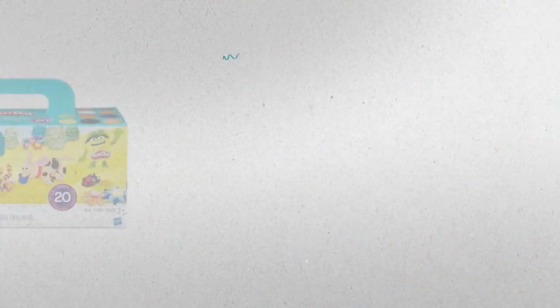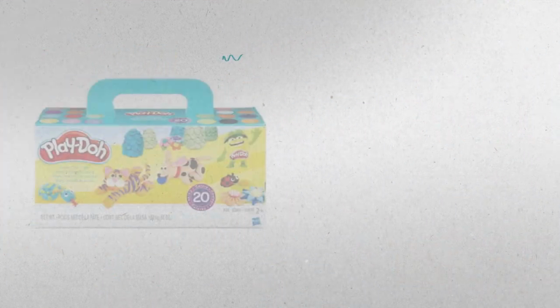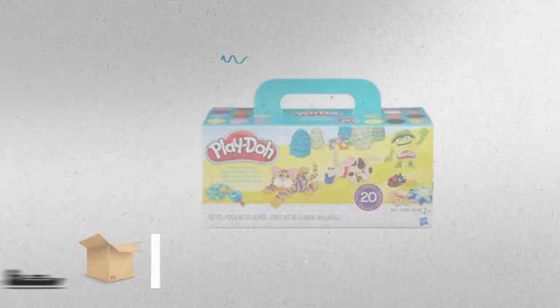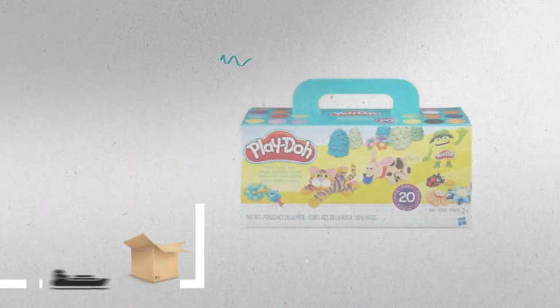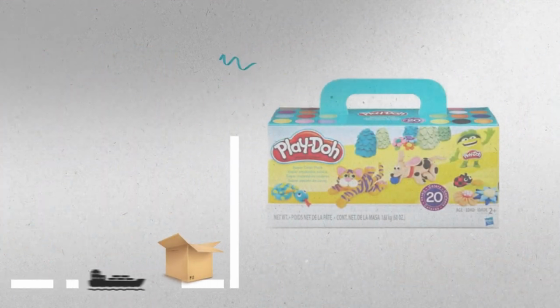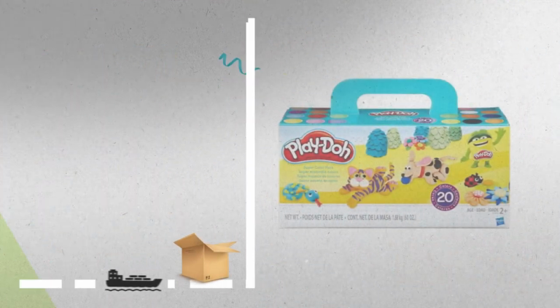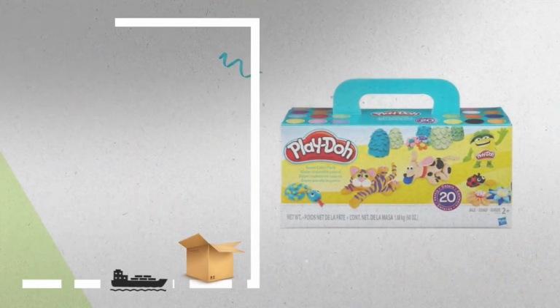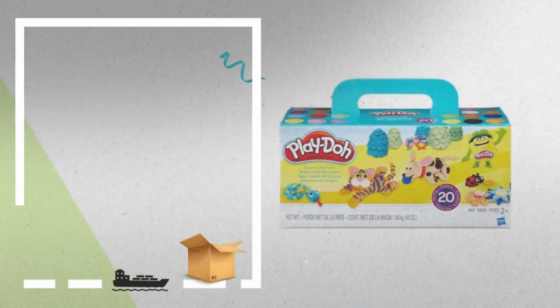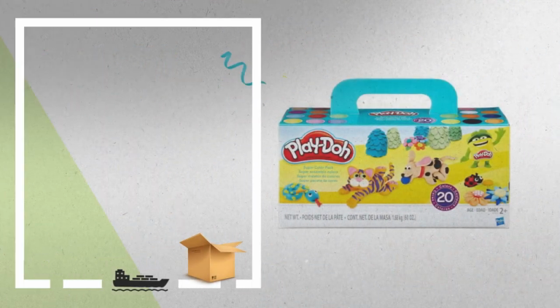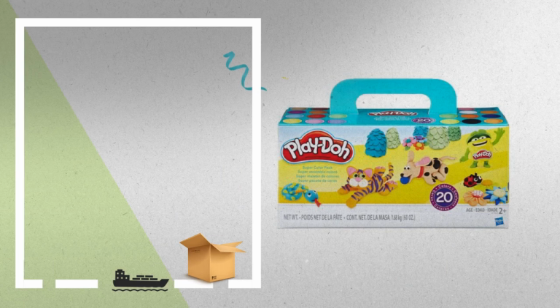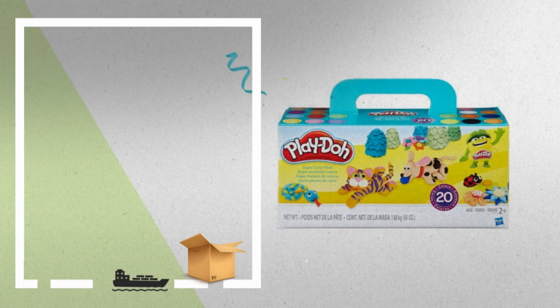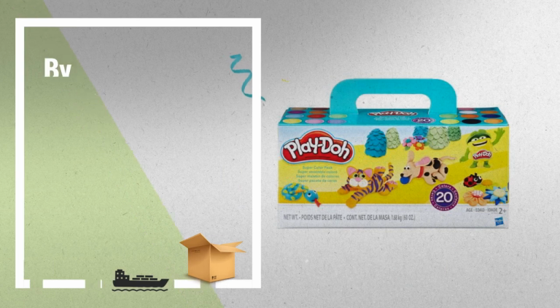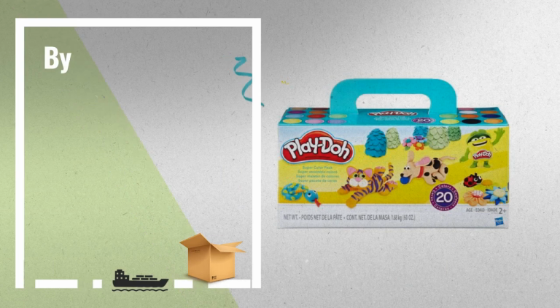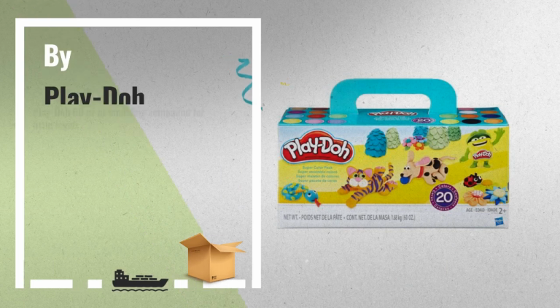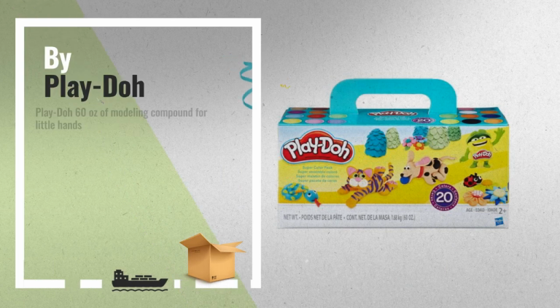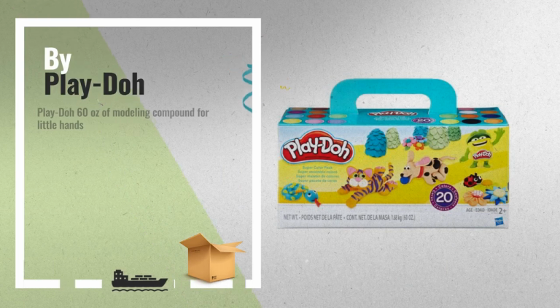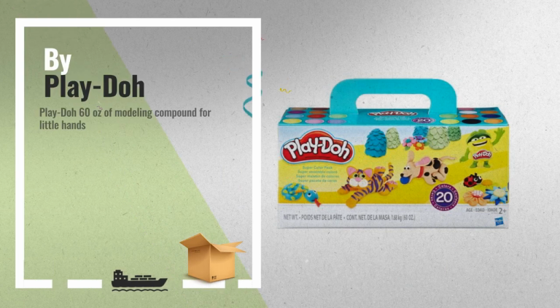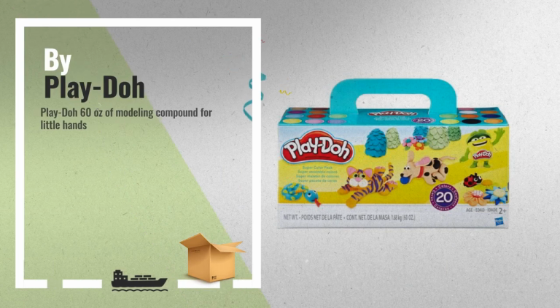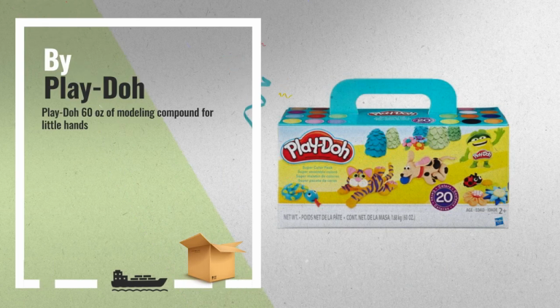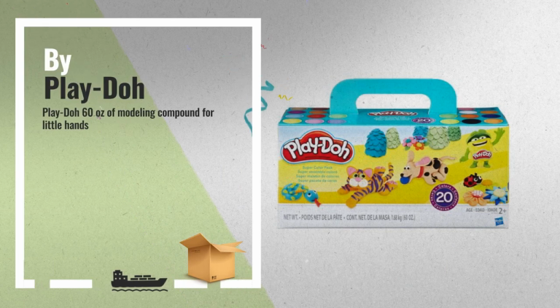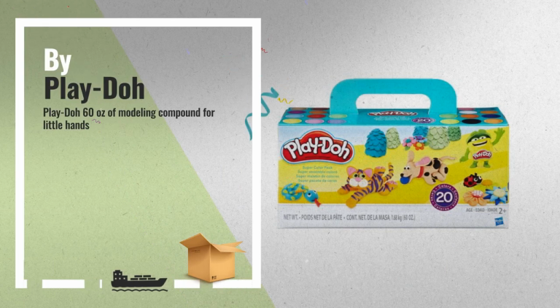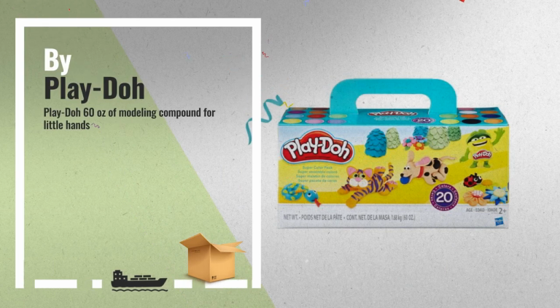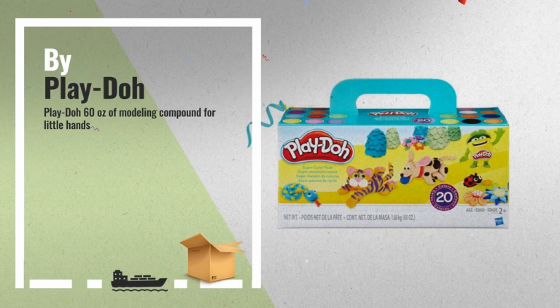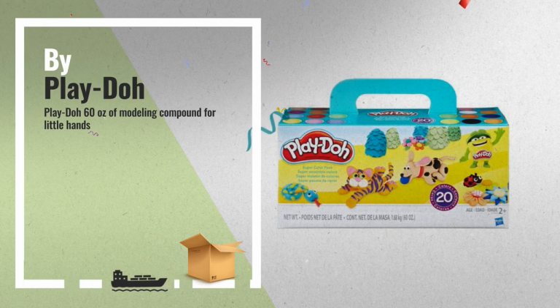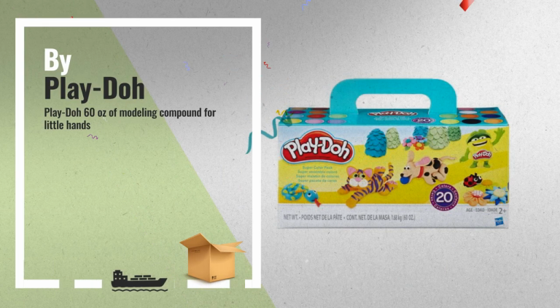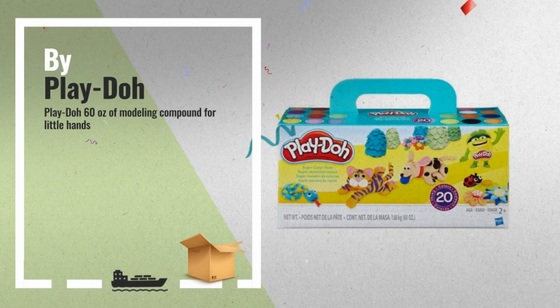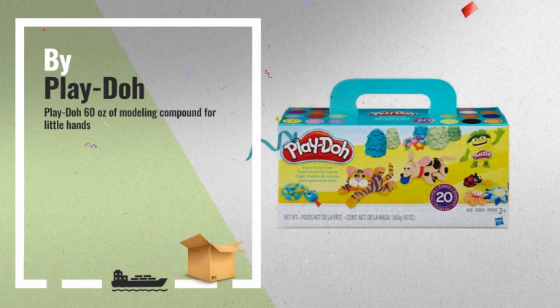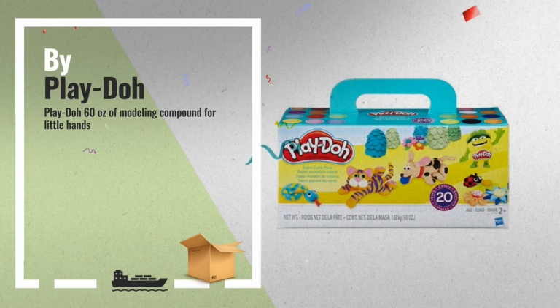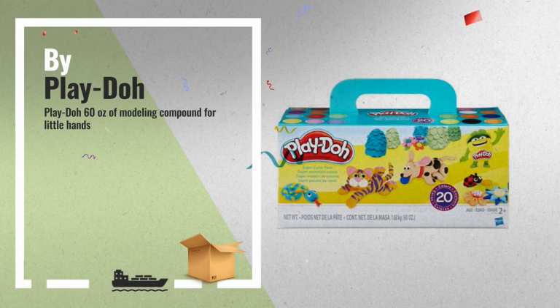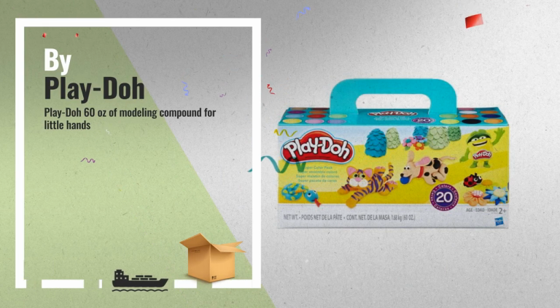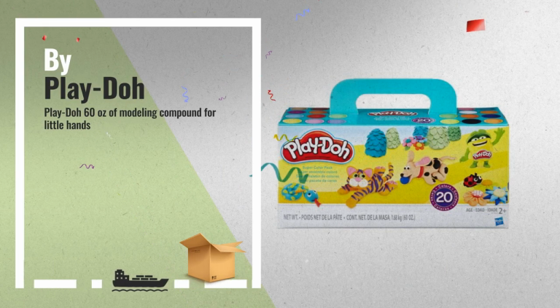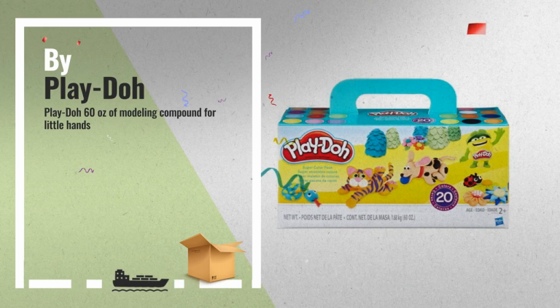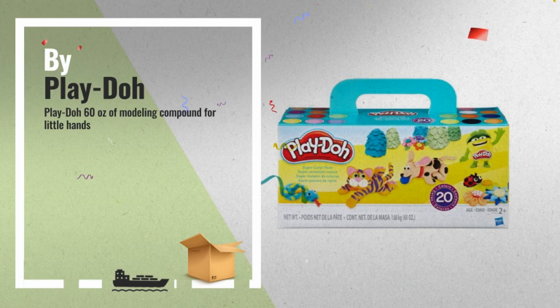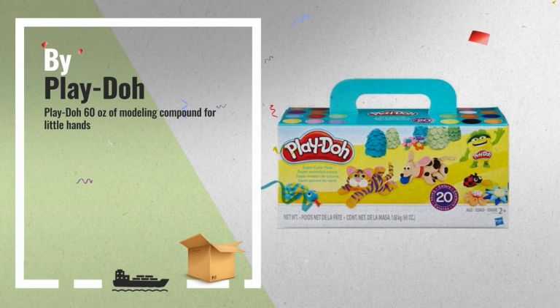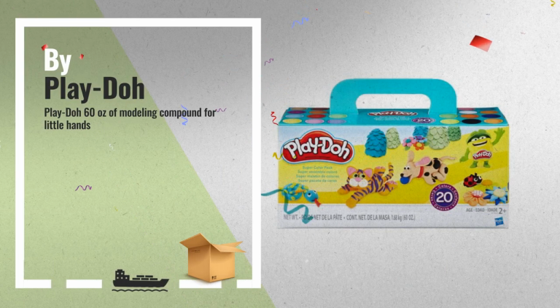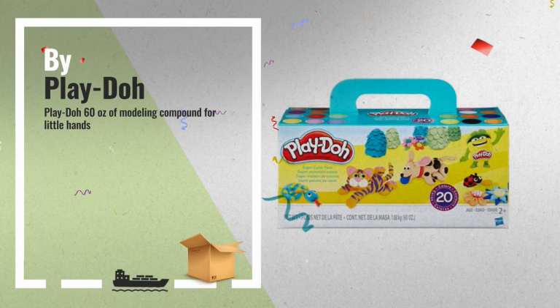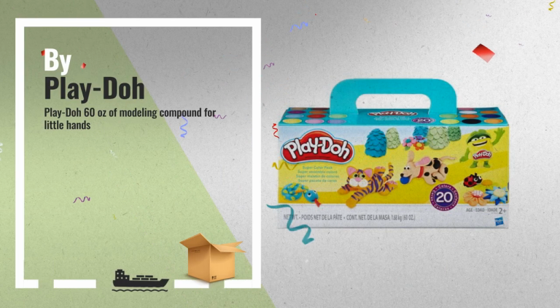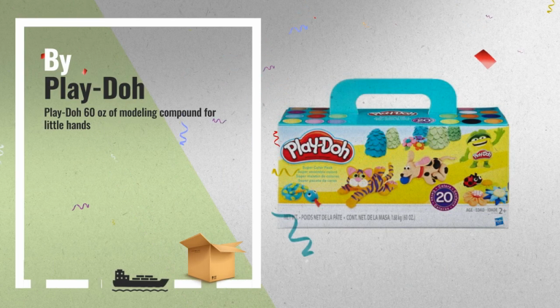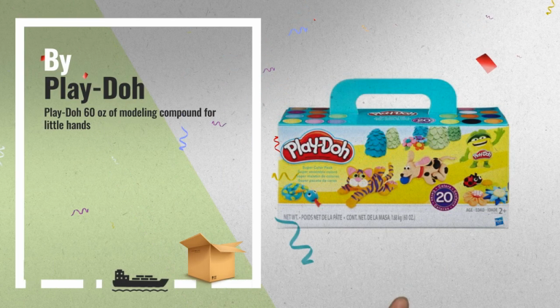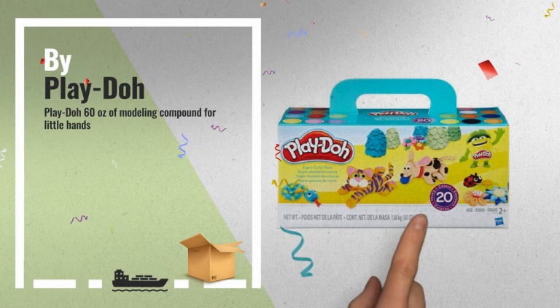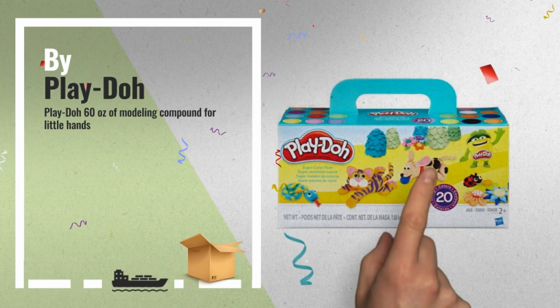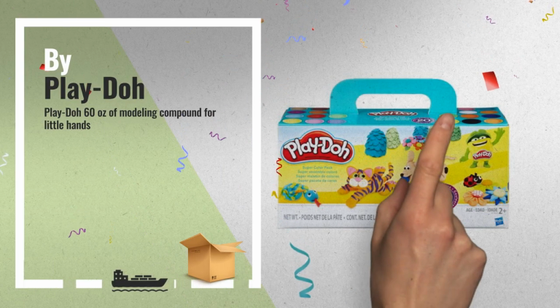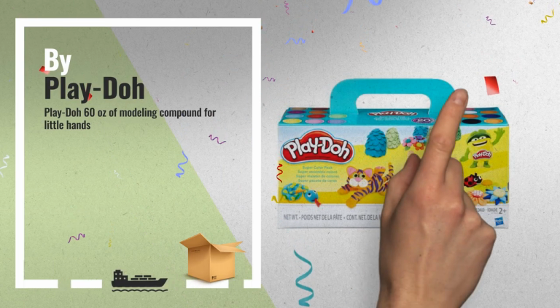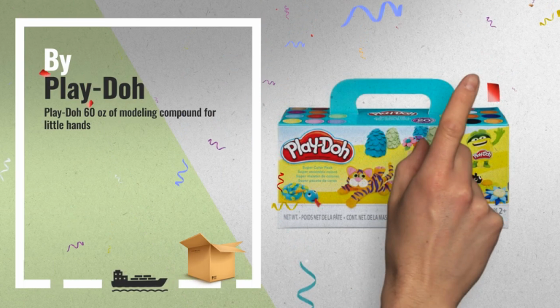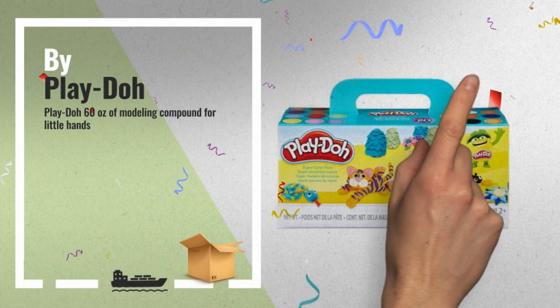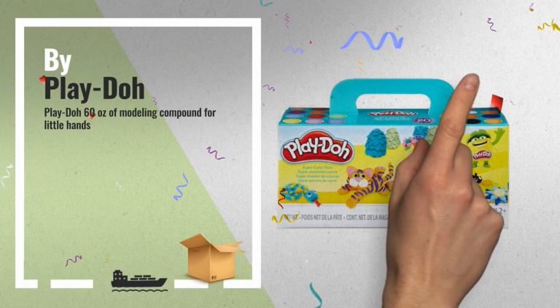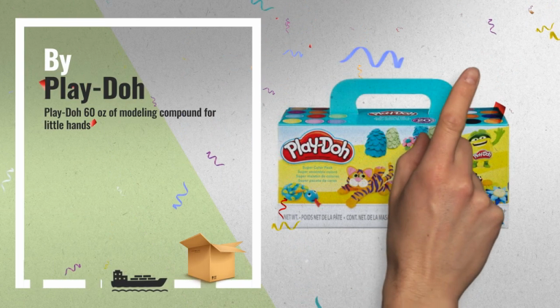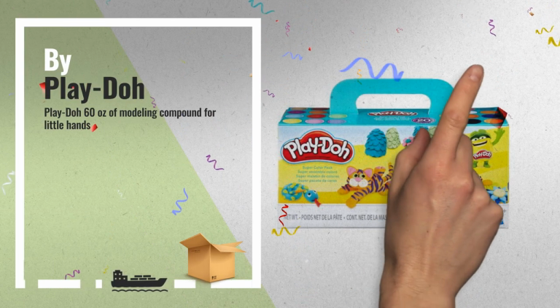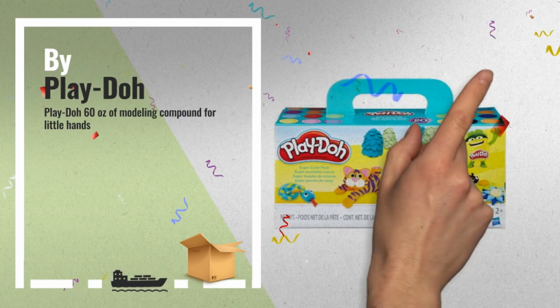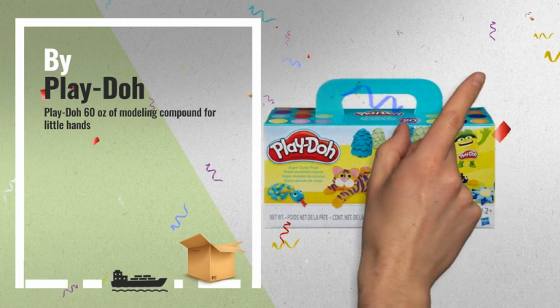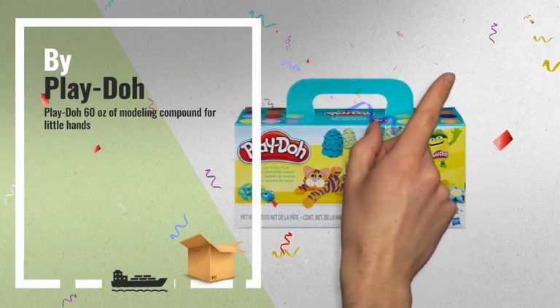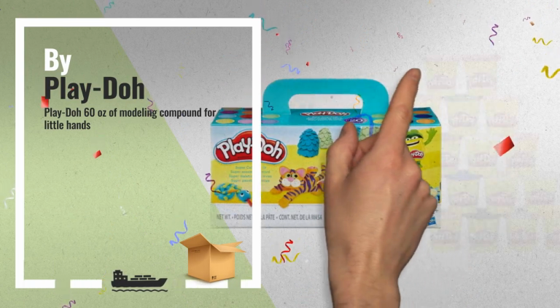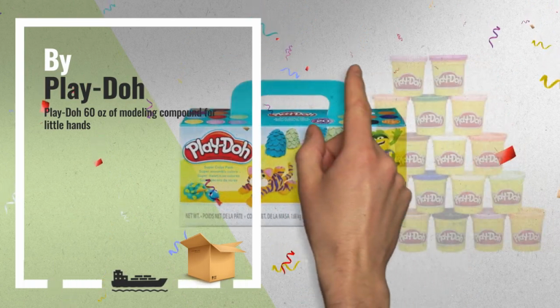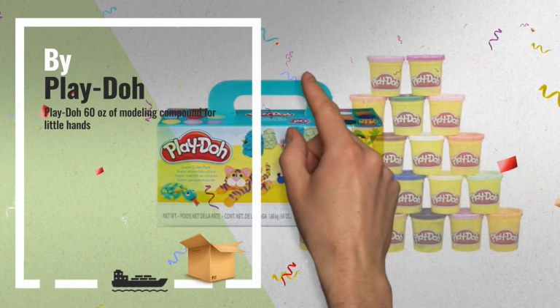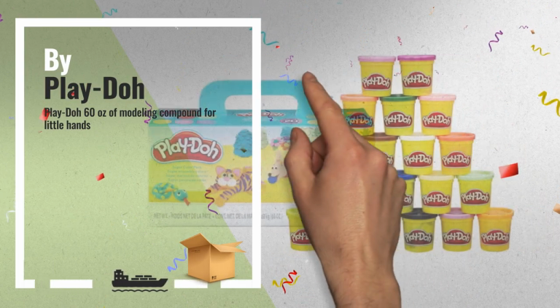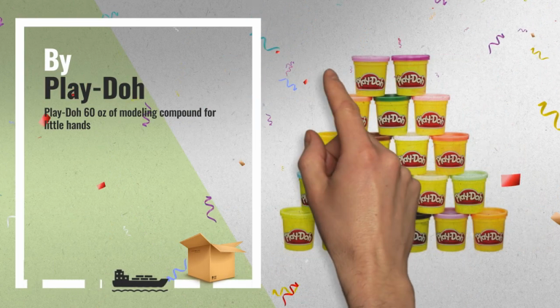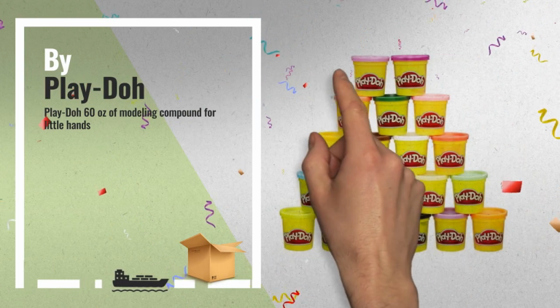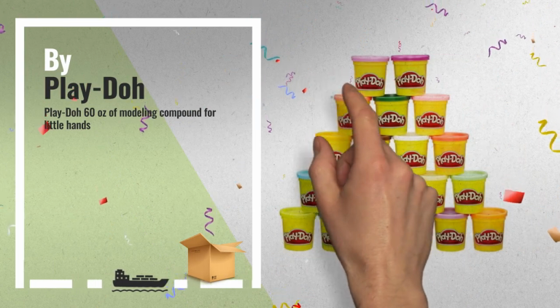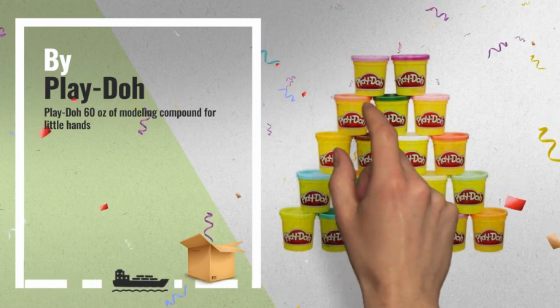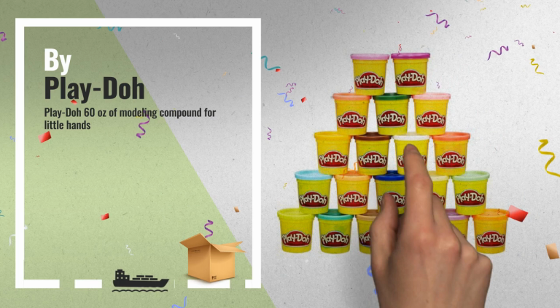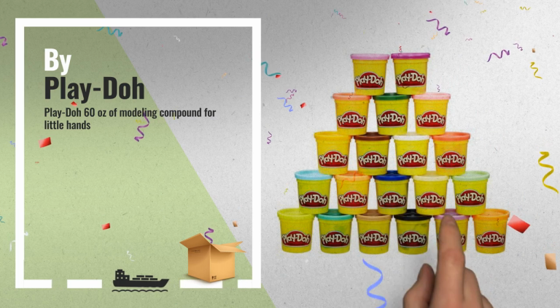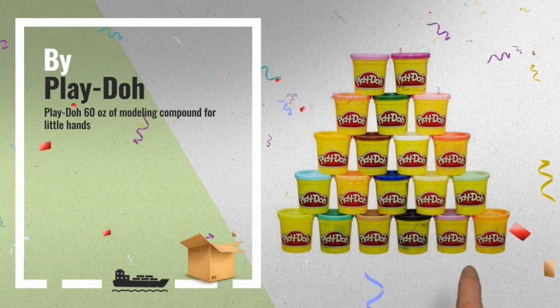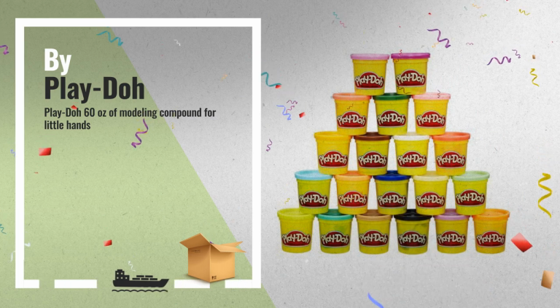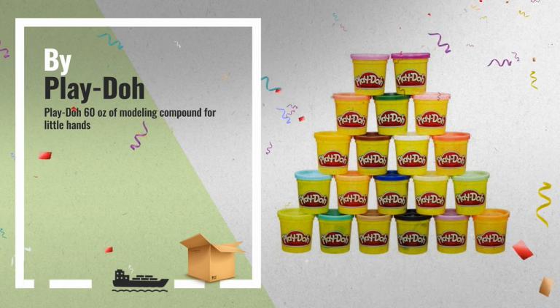Number 2: Play-Doh 60 Oz Modeling Compound for Little Hands. Another great product by Play-Doh.